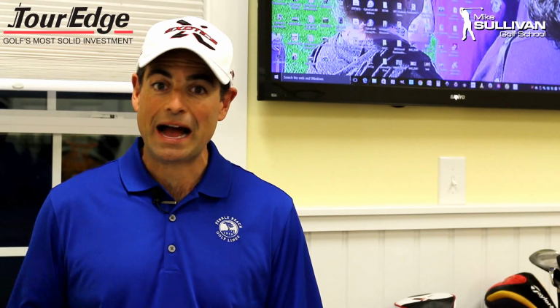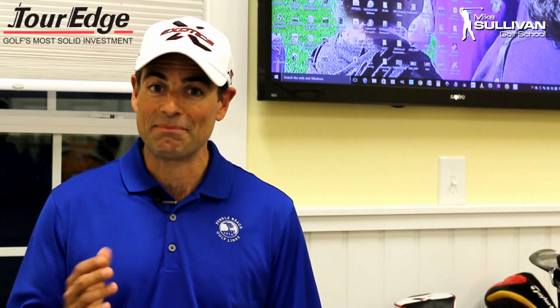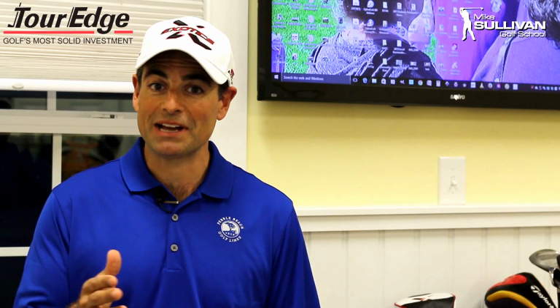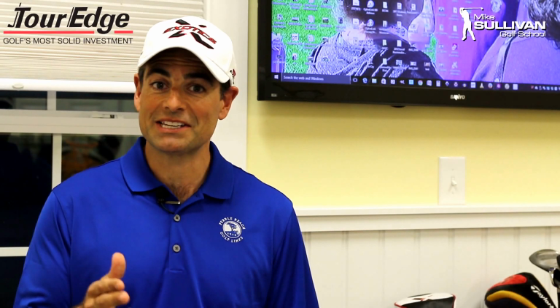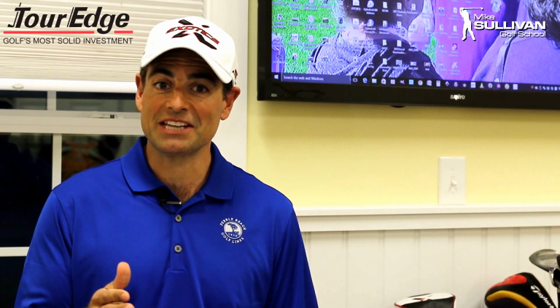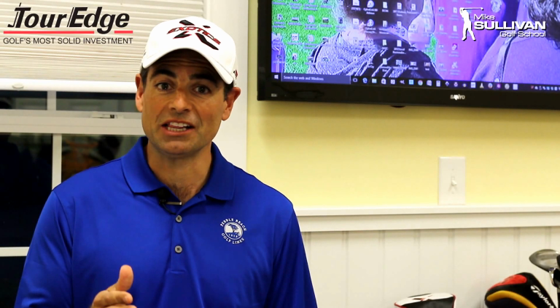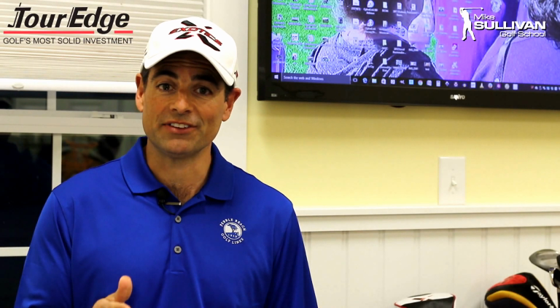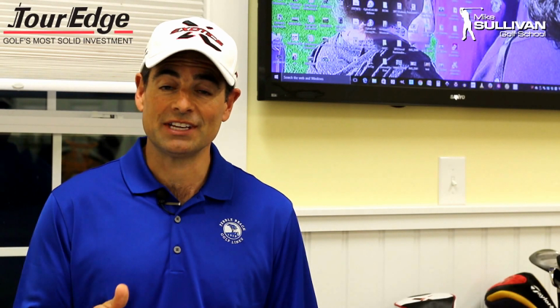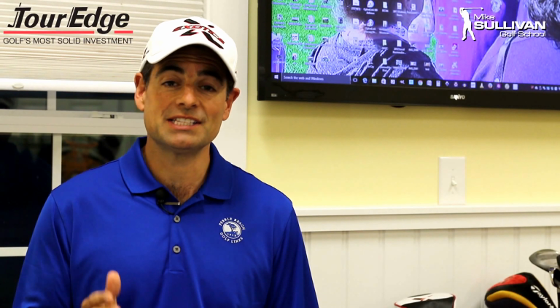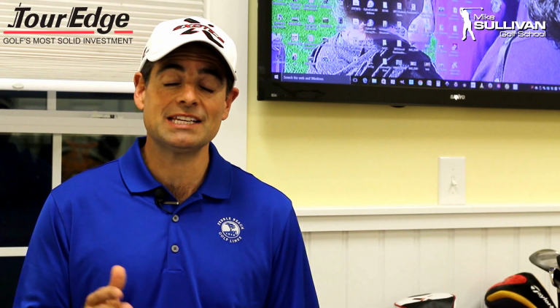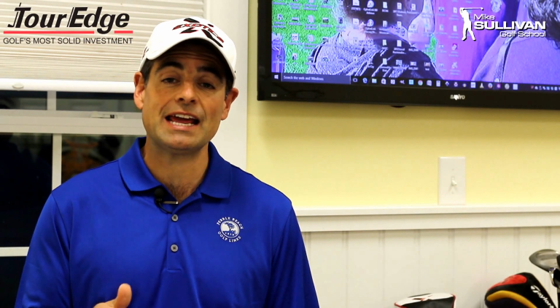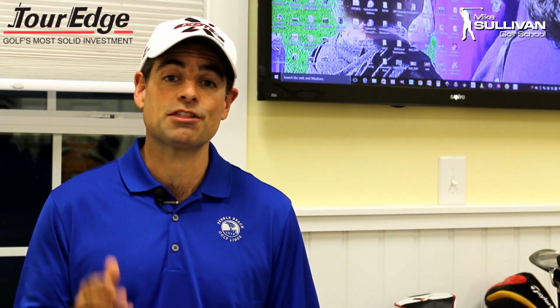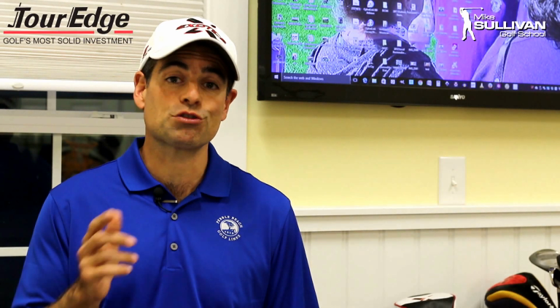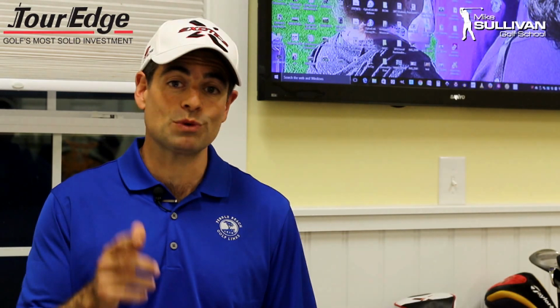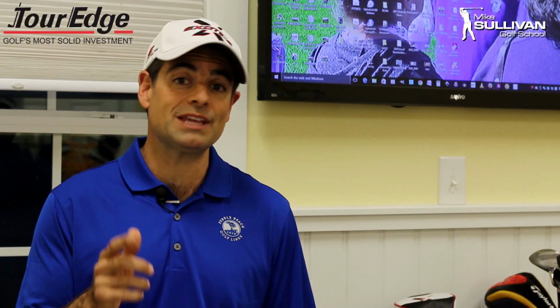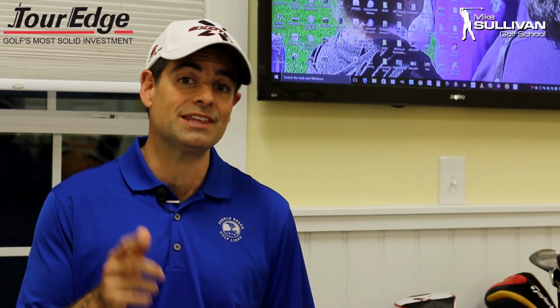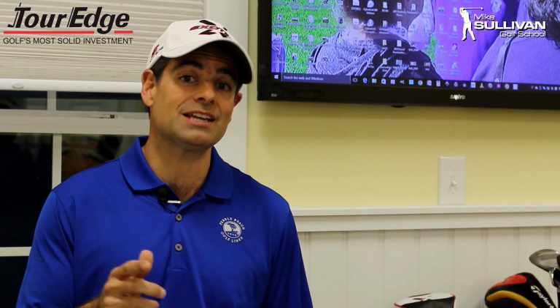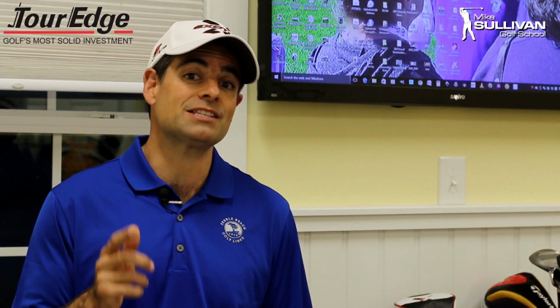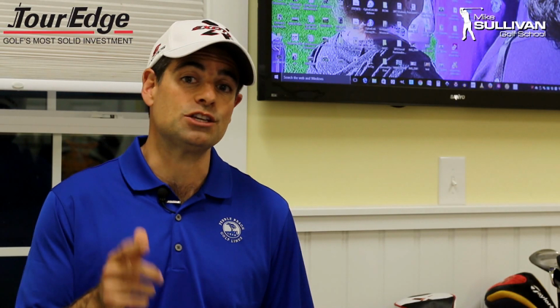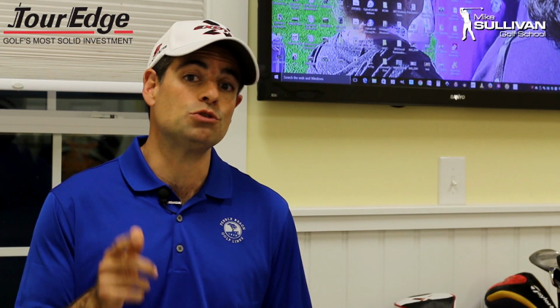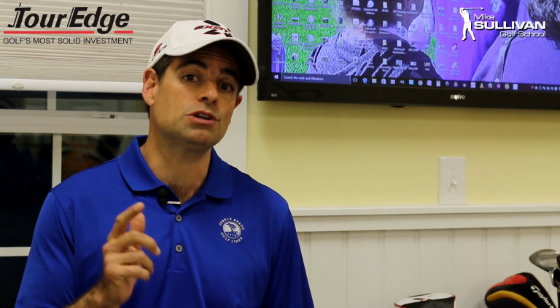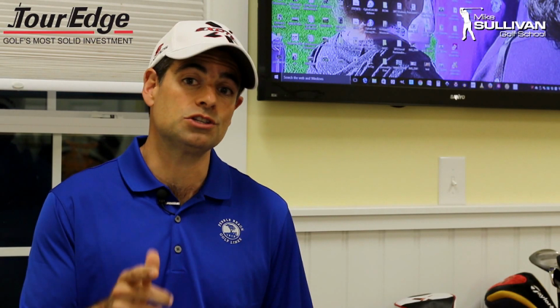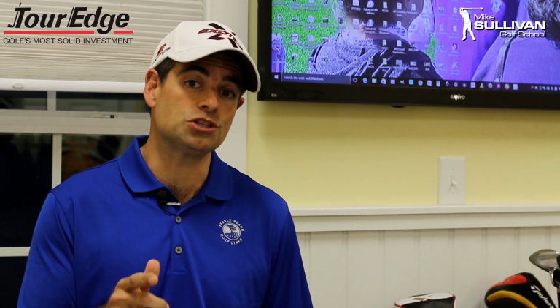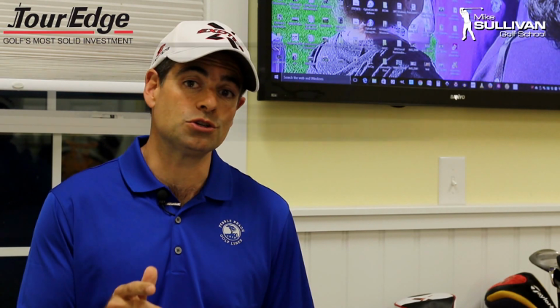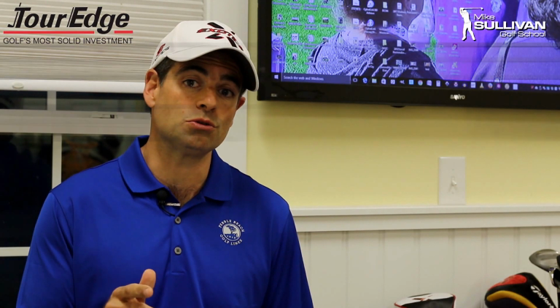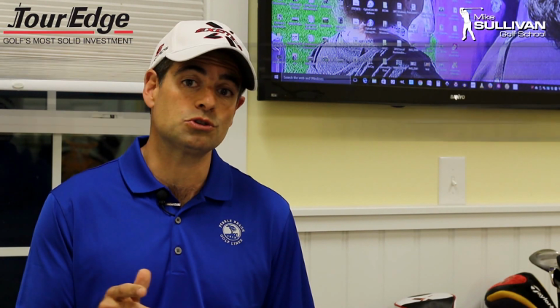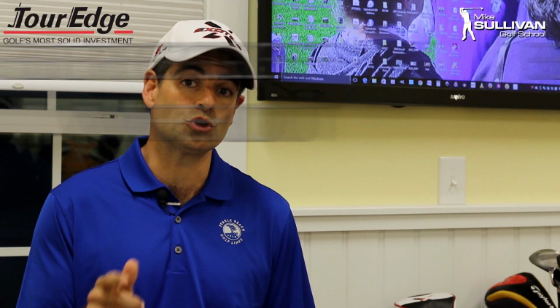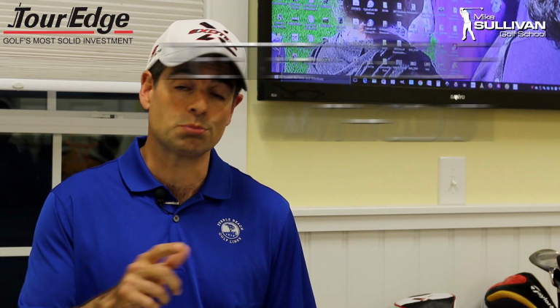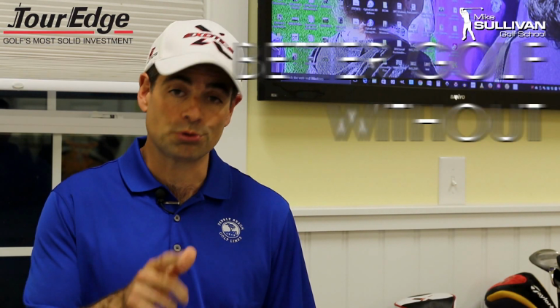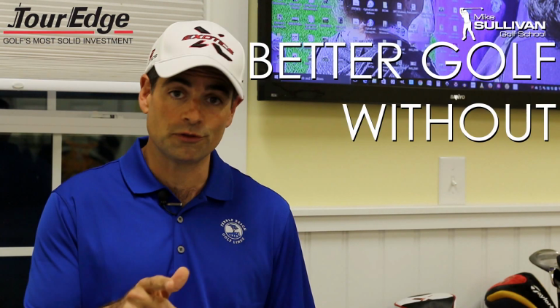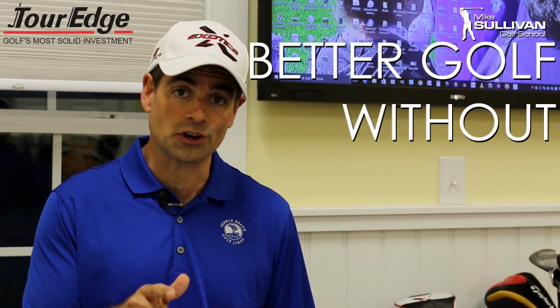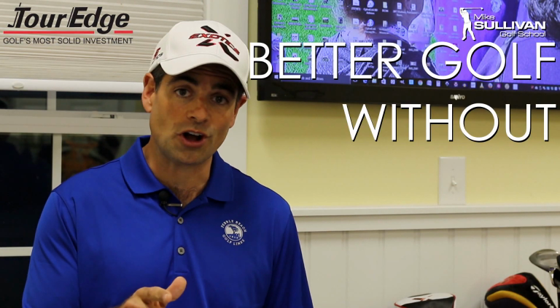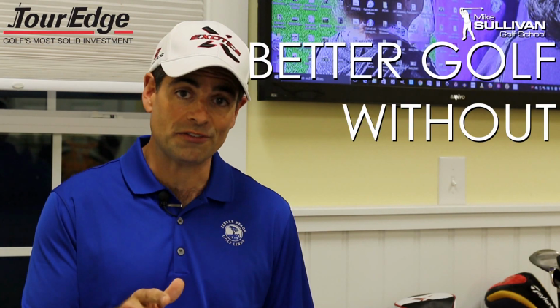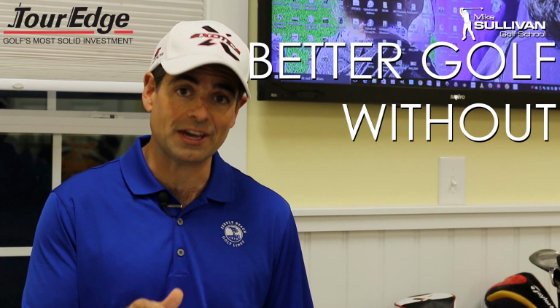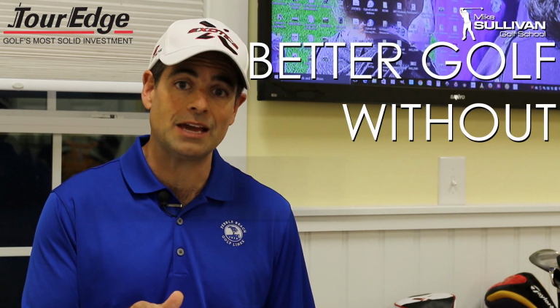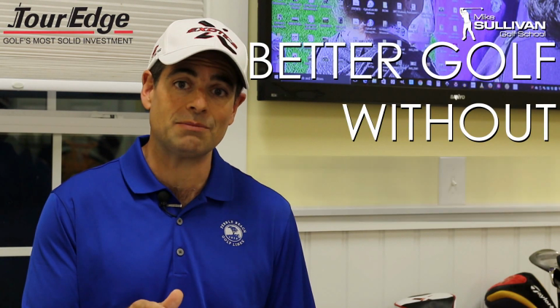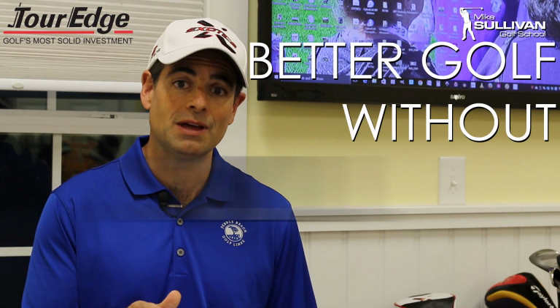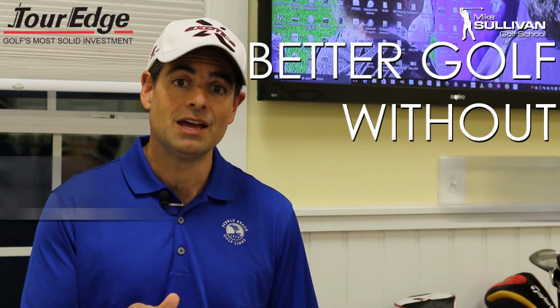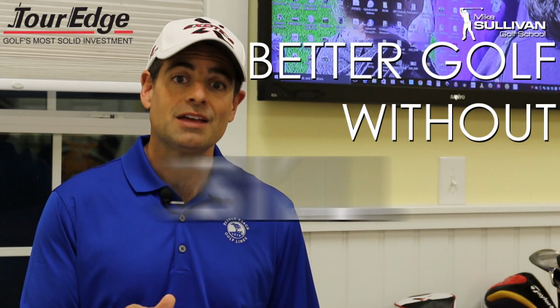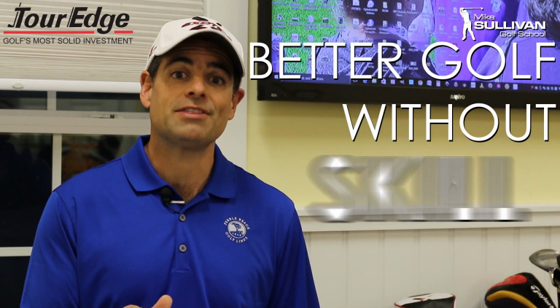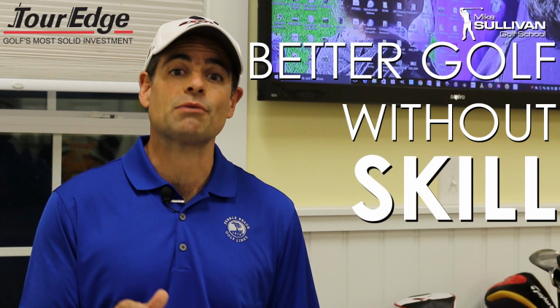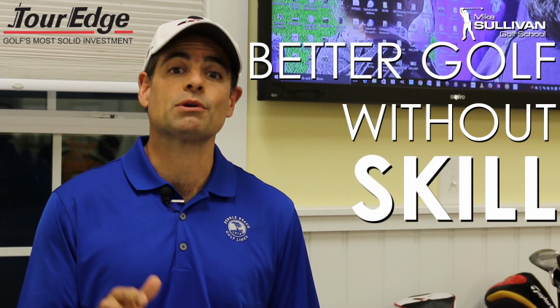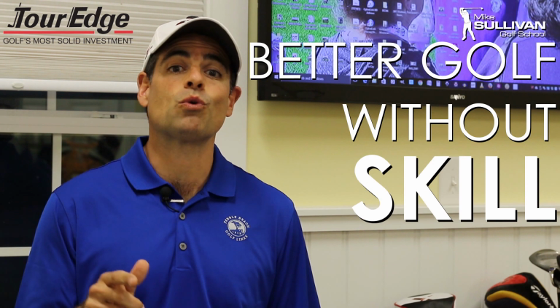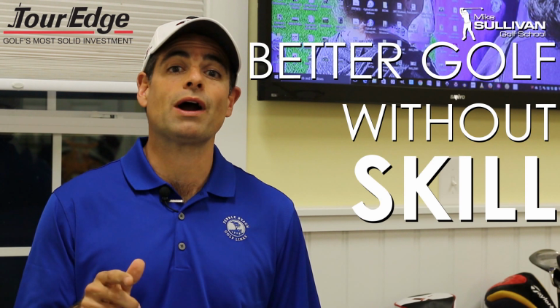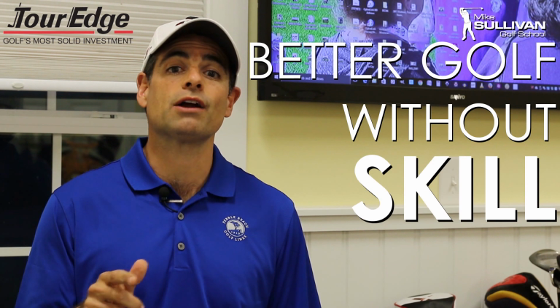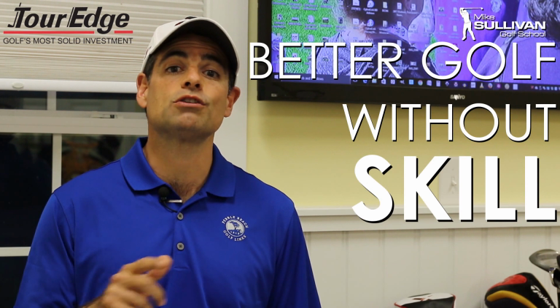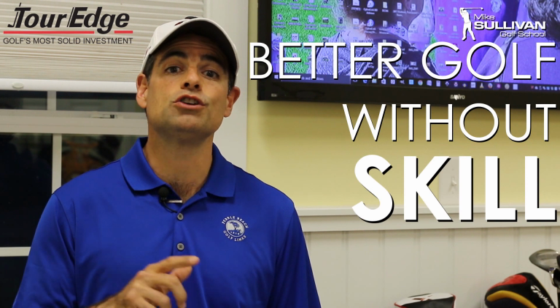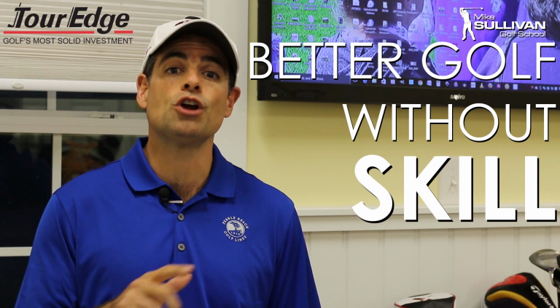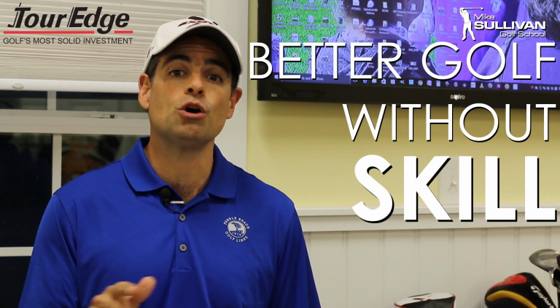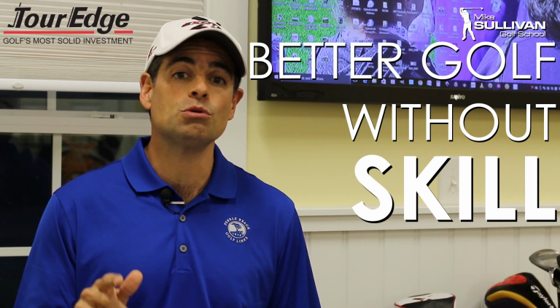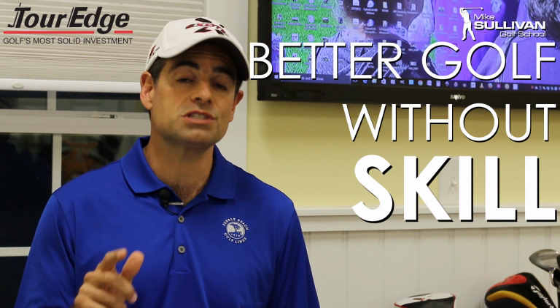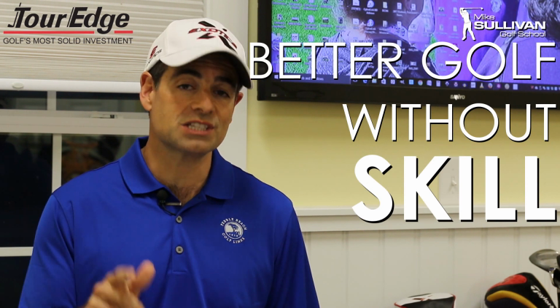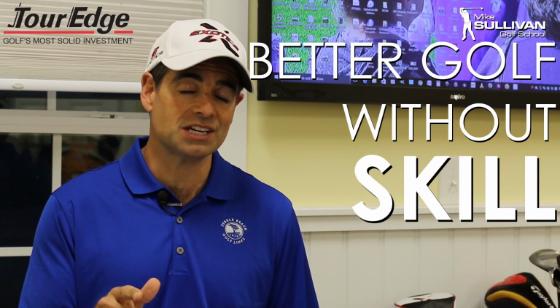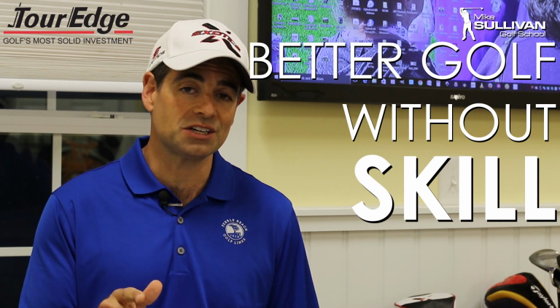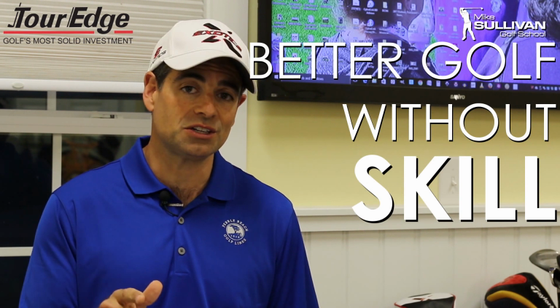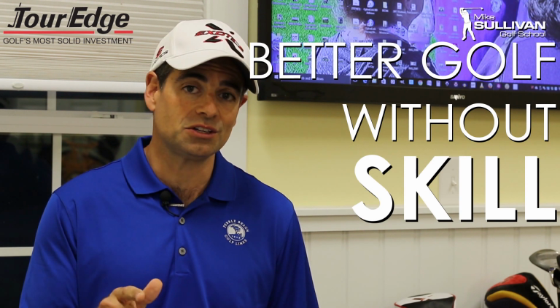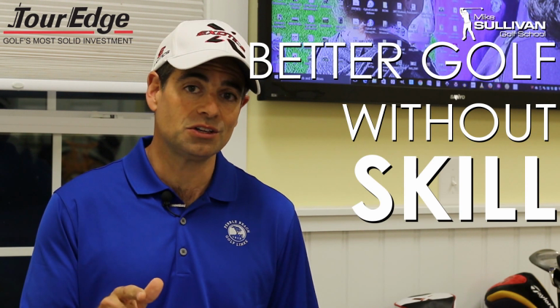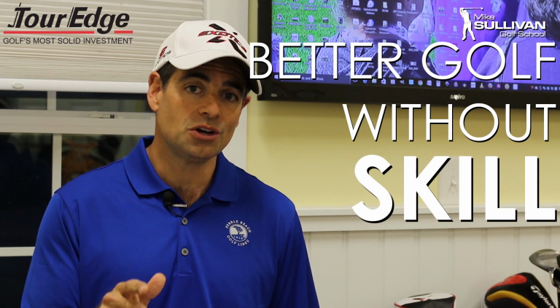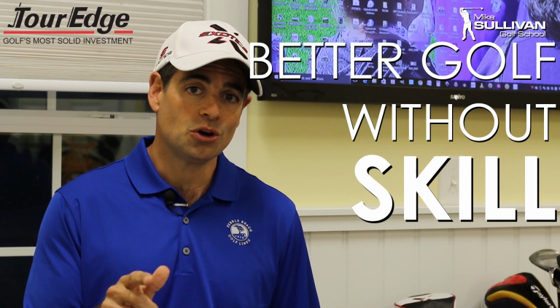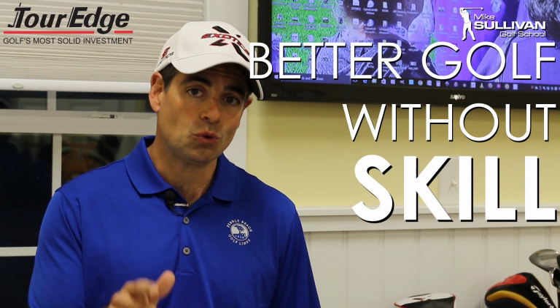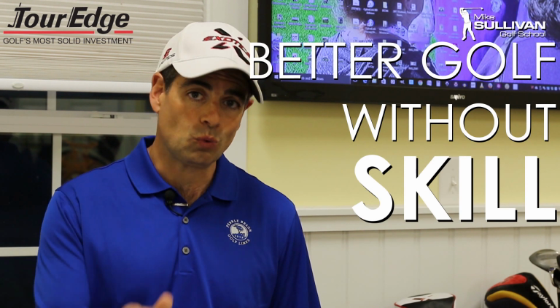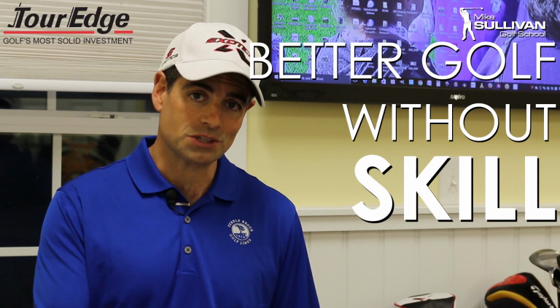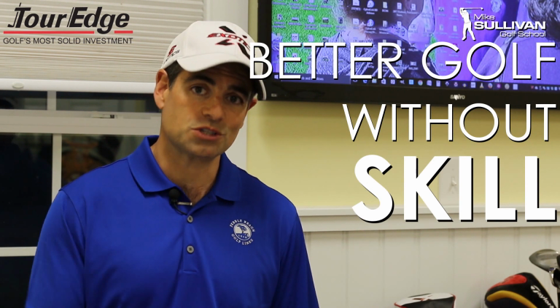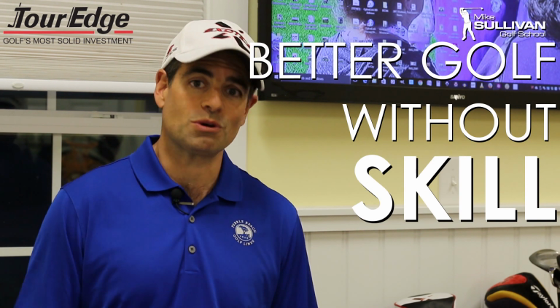I'm Mike Sullivan. Today, three things that you can do to improve your golf game that require no skill whatsoever.